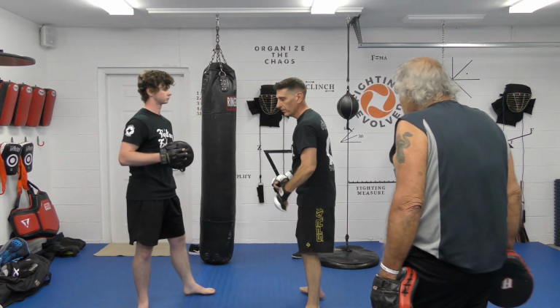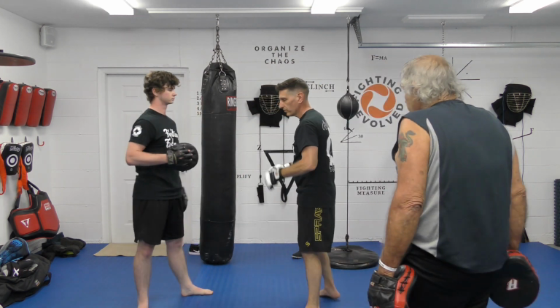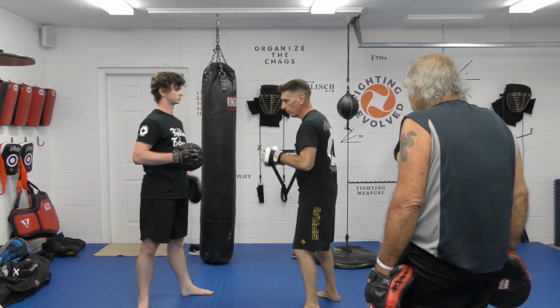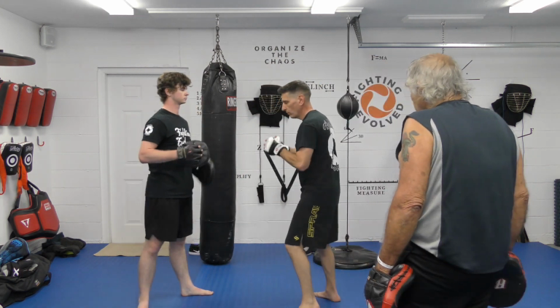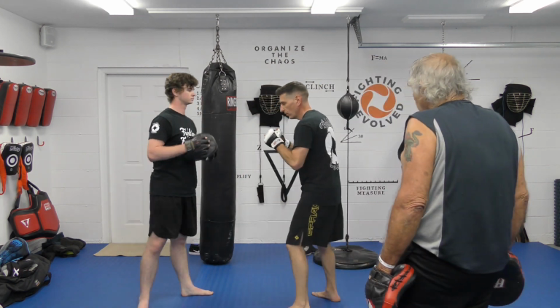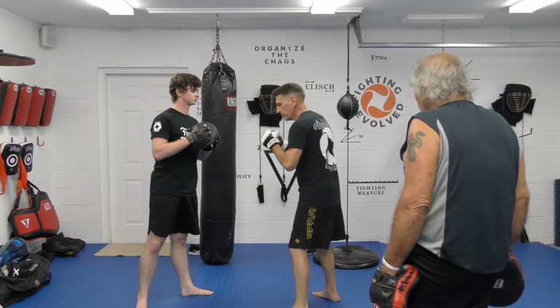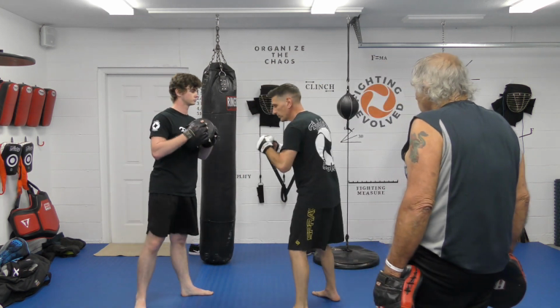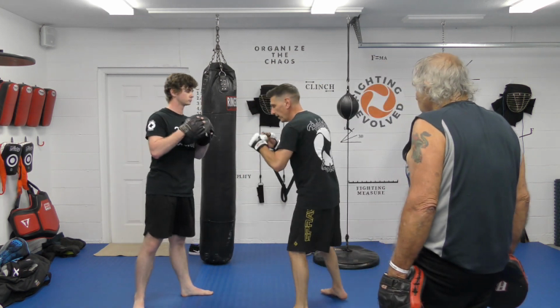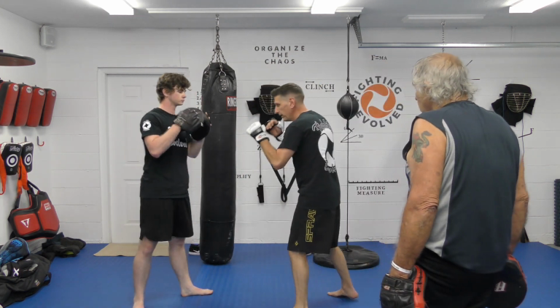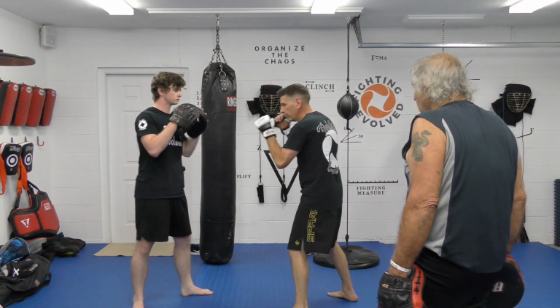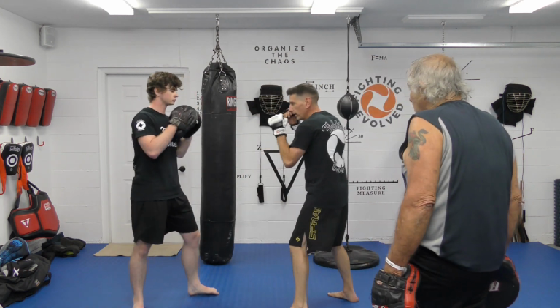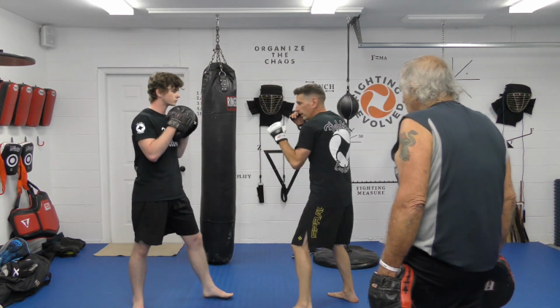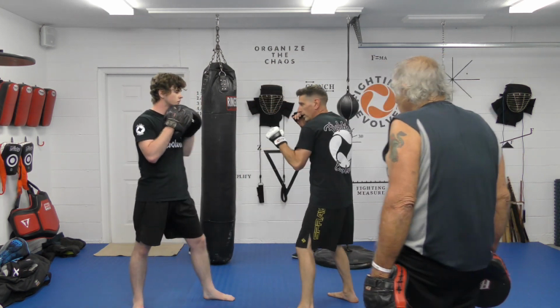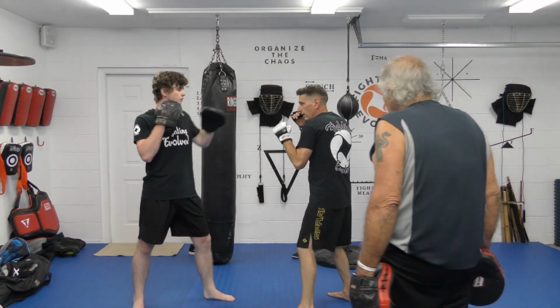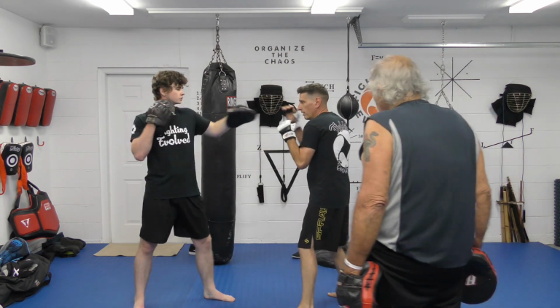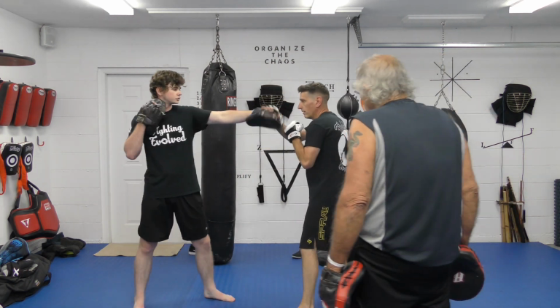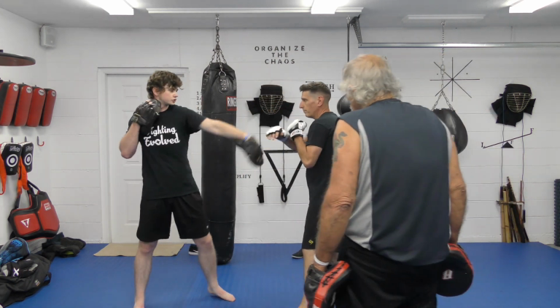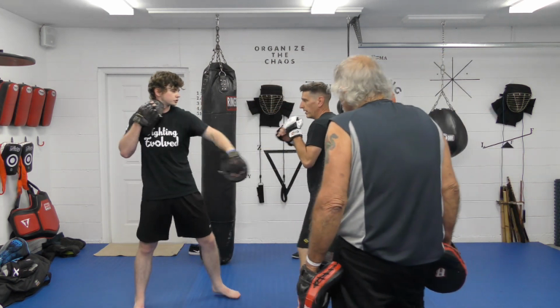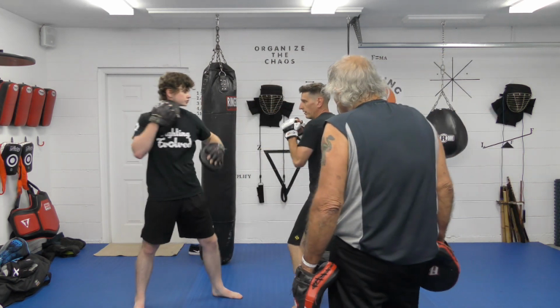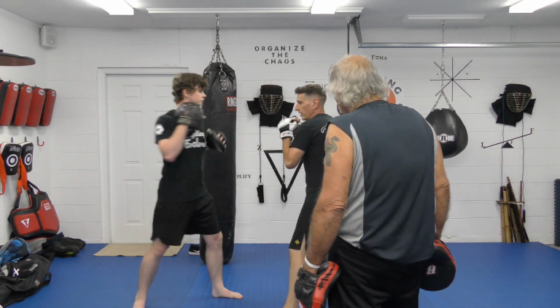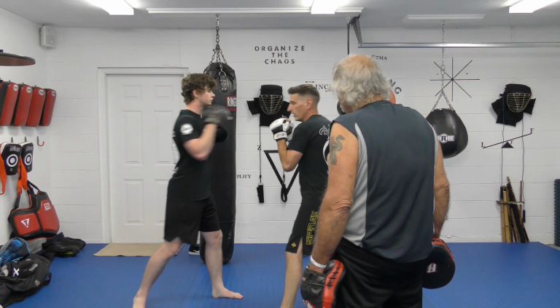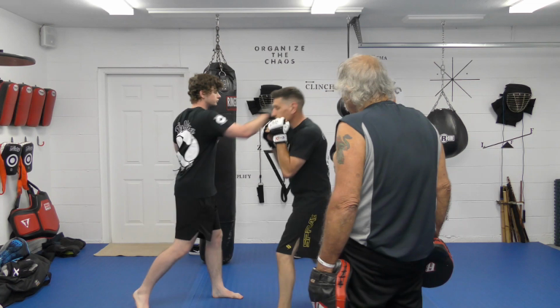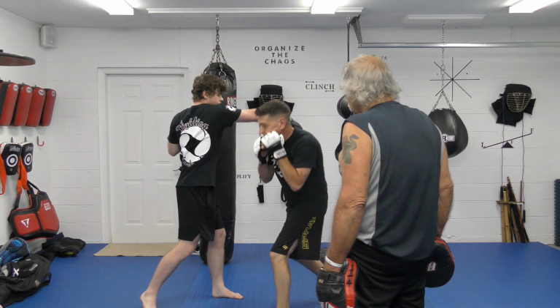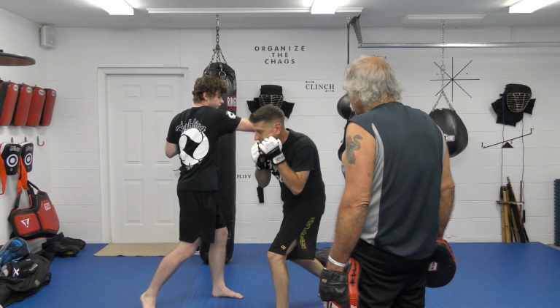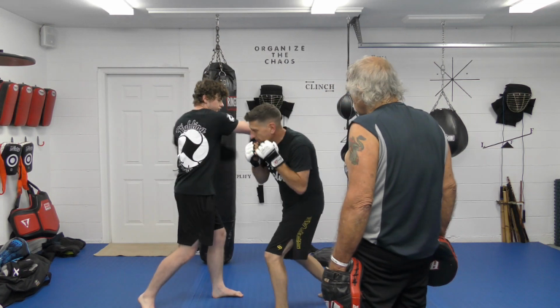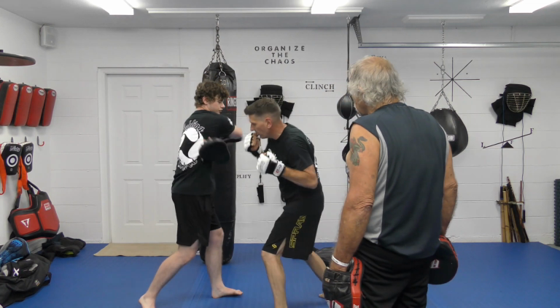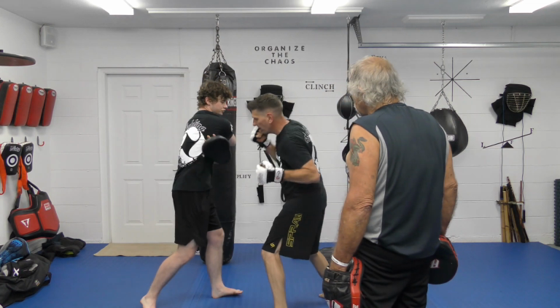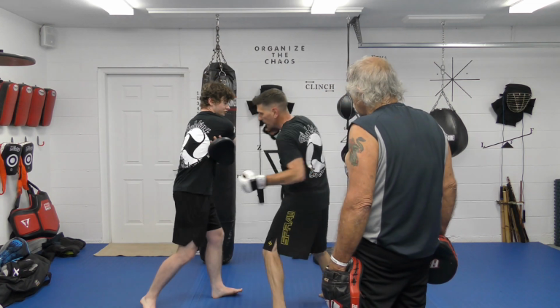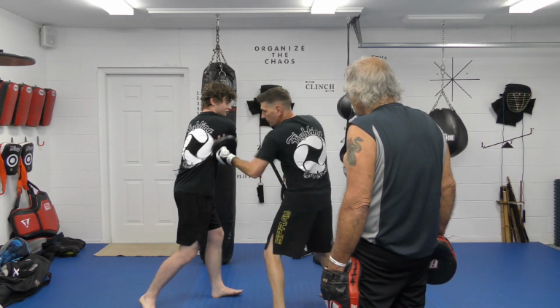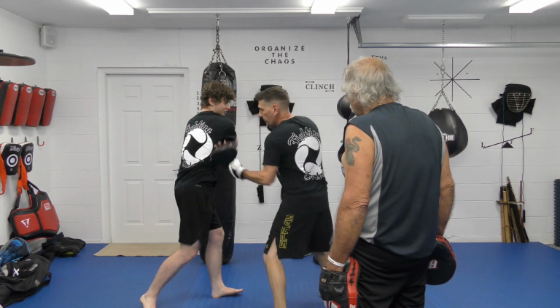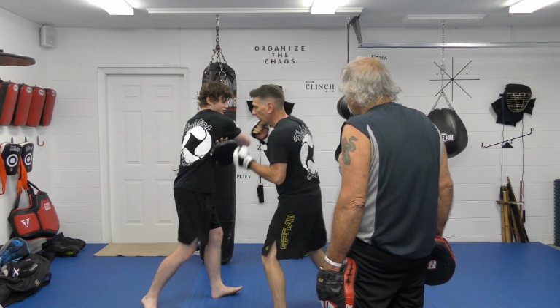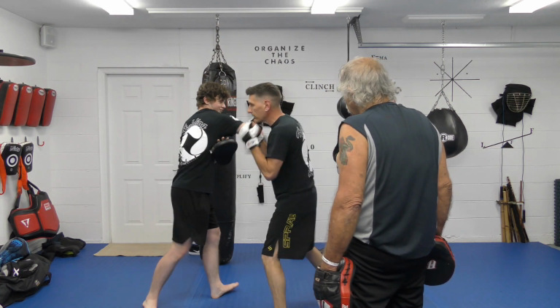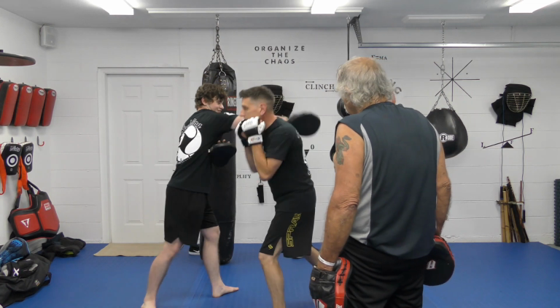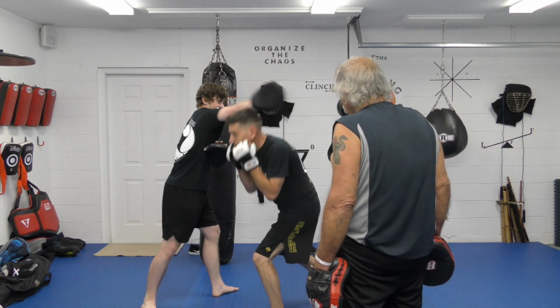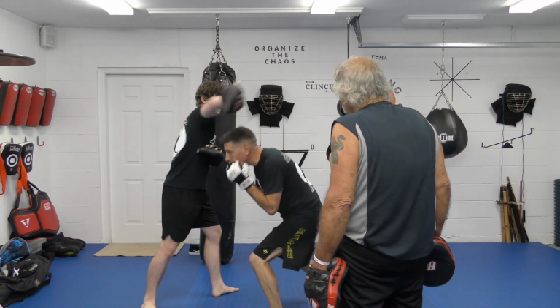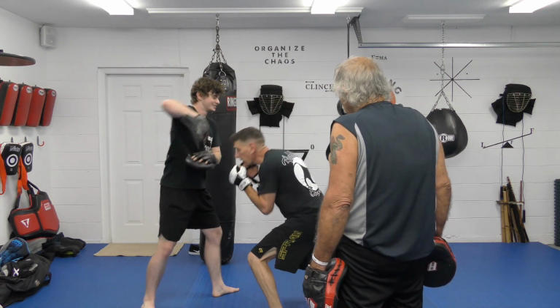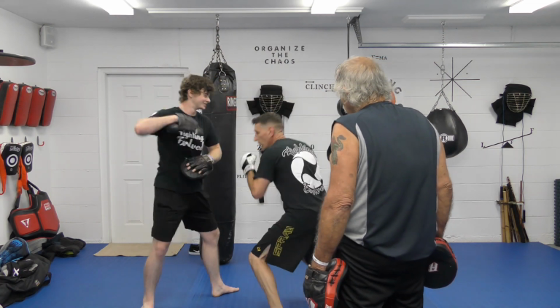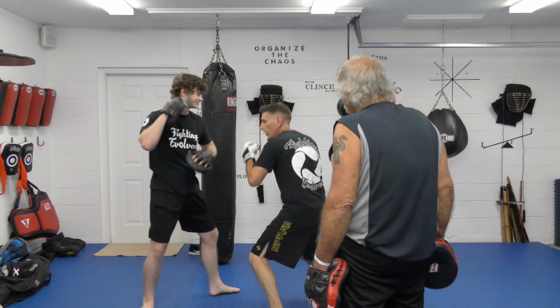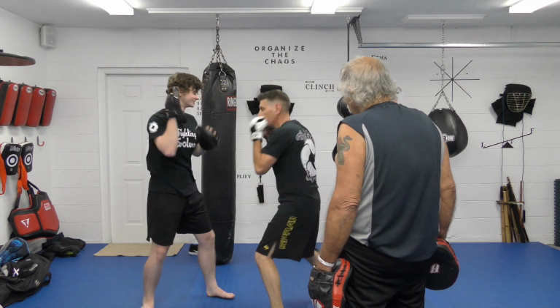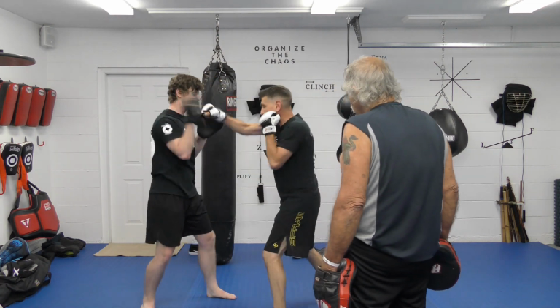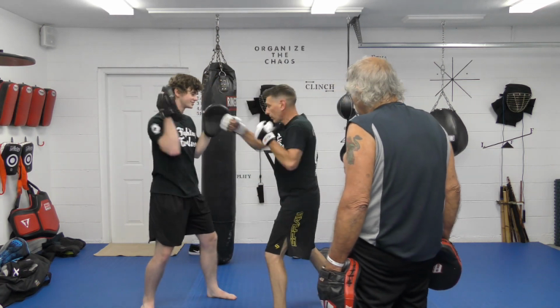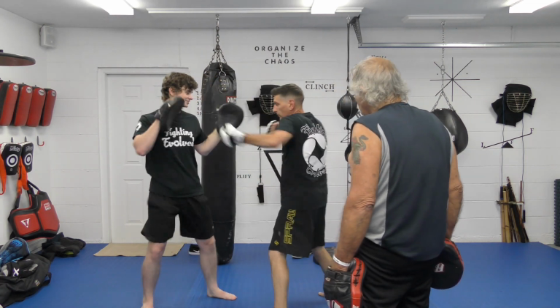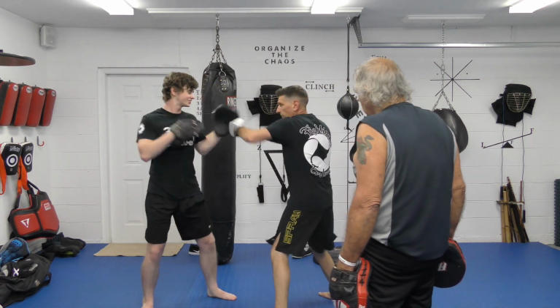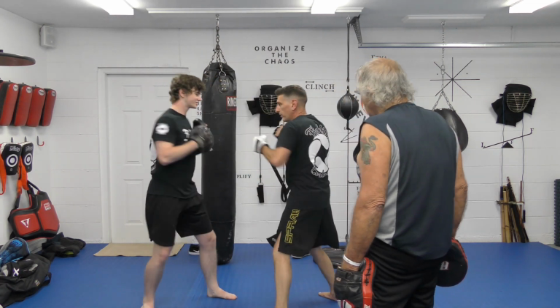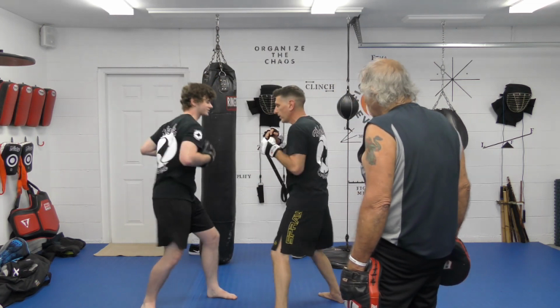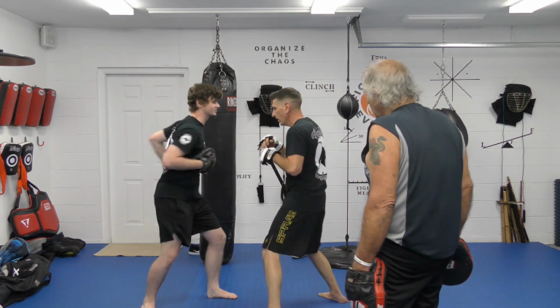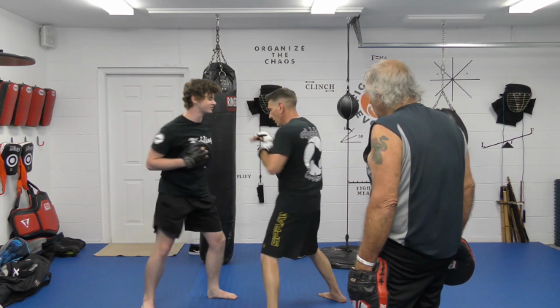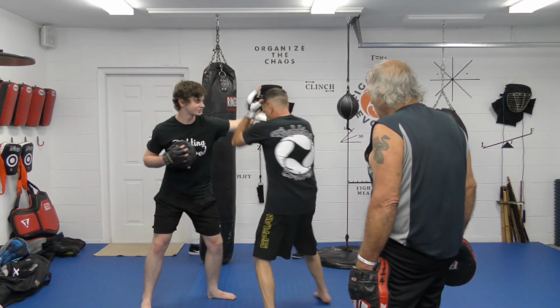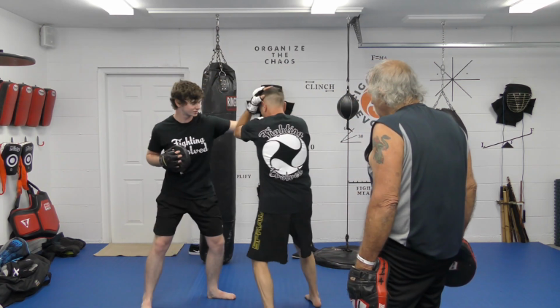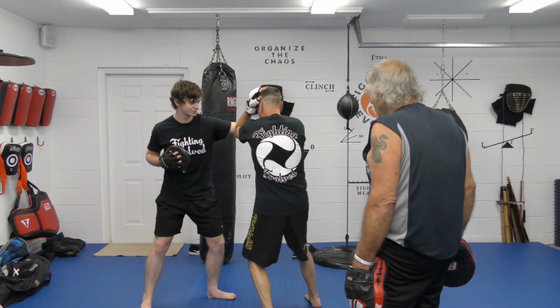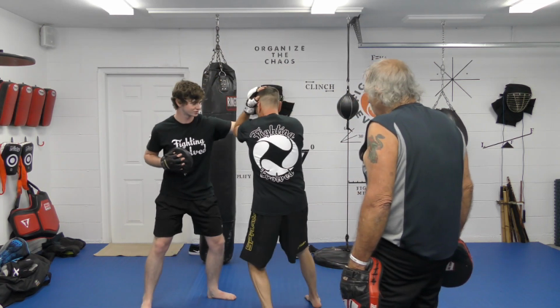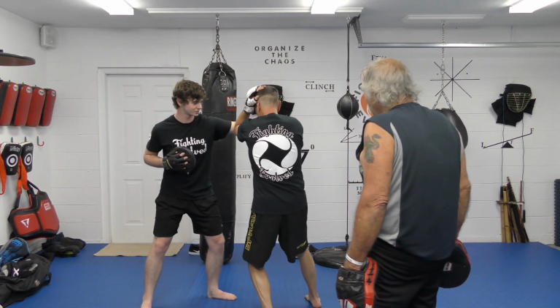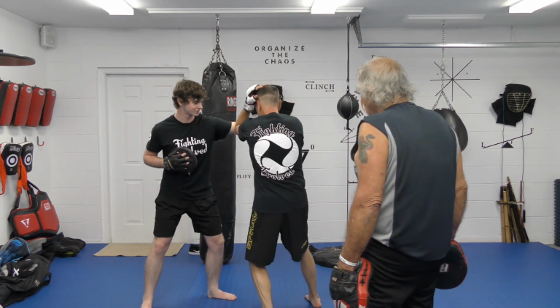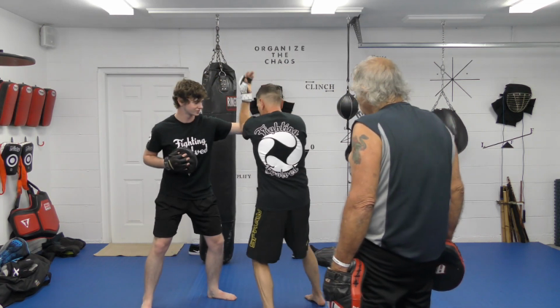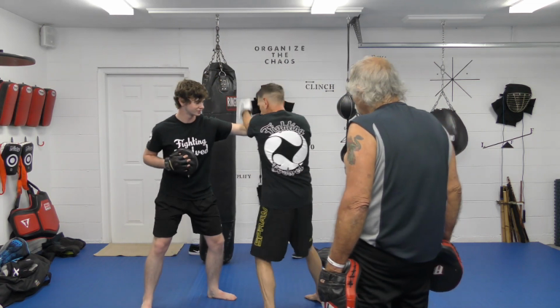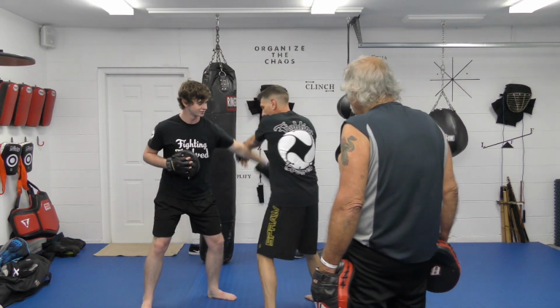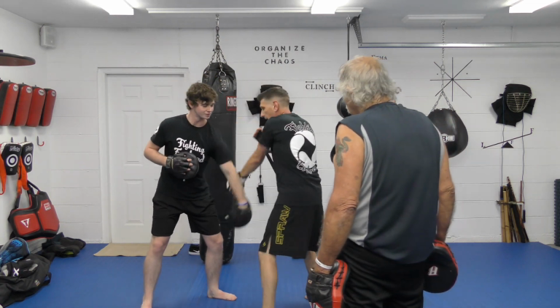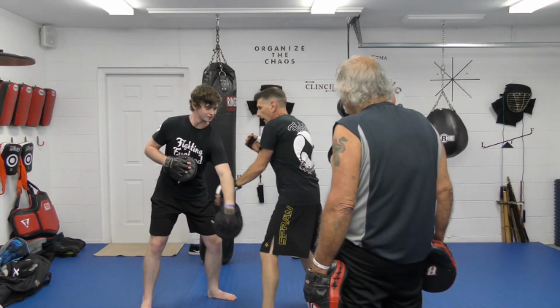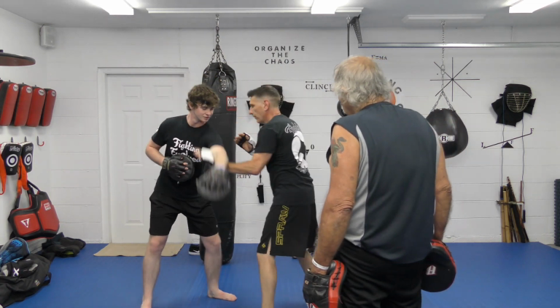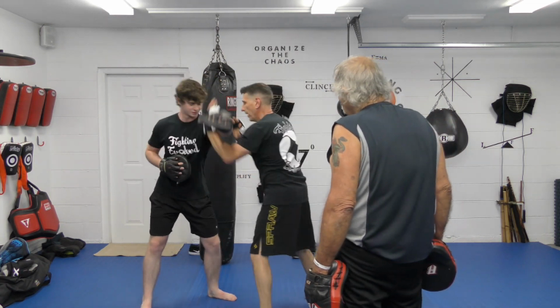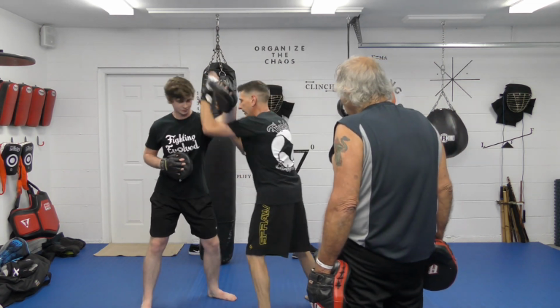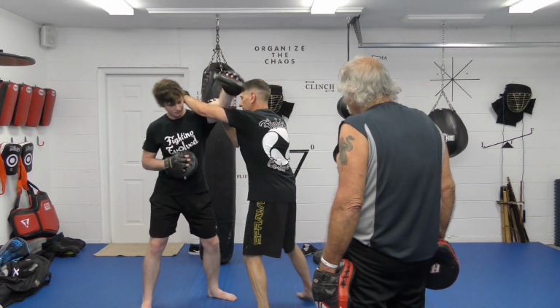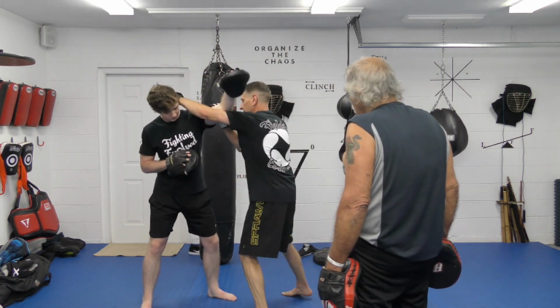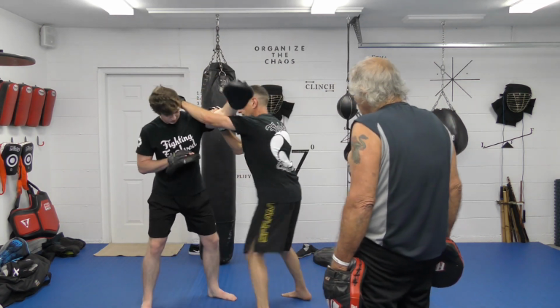A little more from this side: parry, slip, body hook, bottom lead, cross hook. I need it — I ride it.